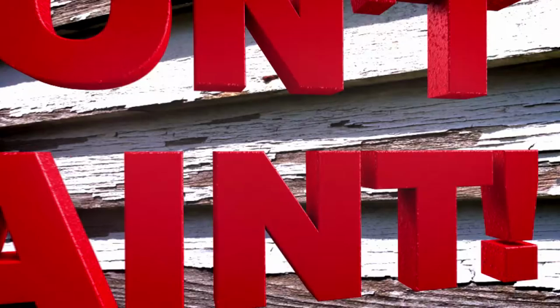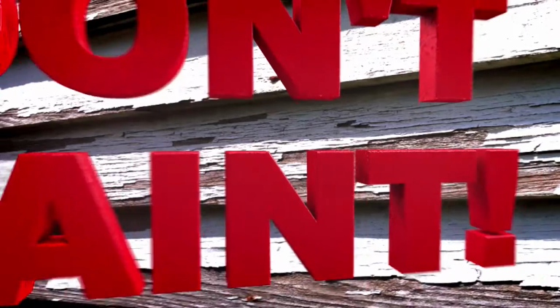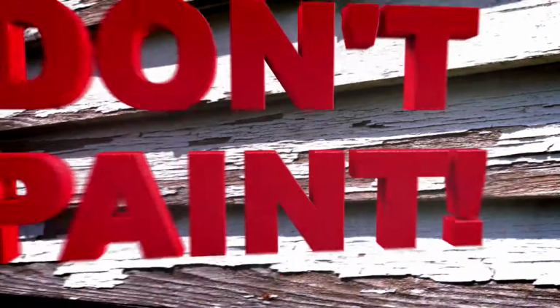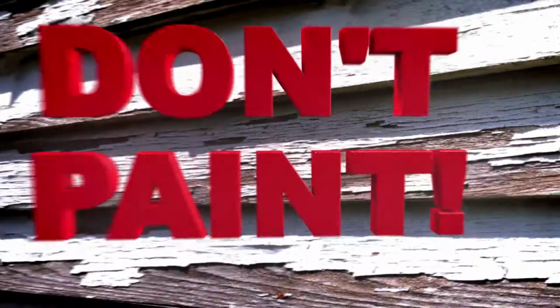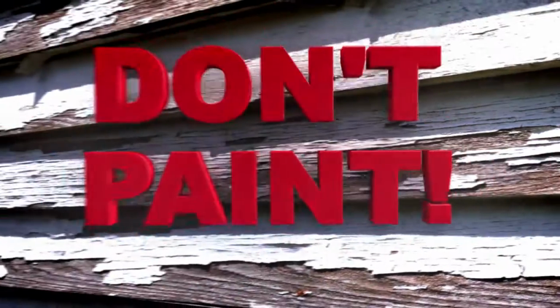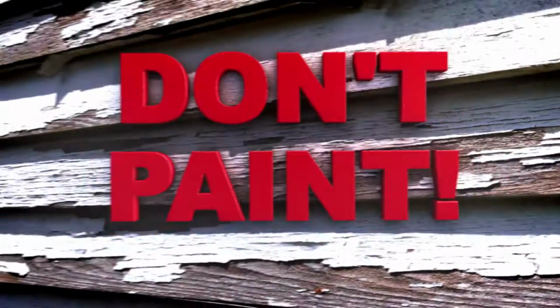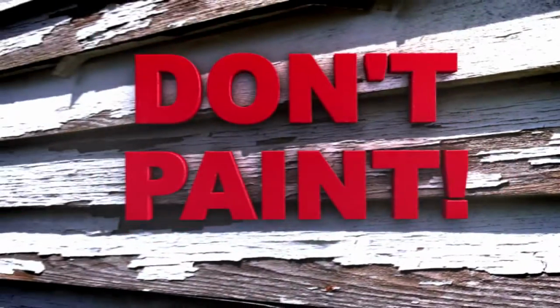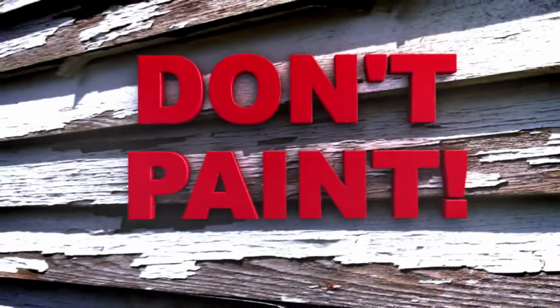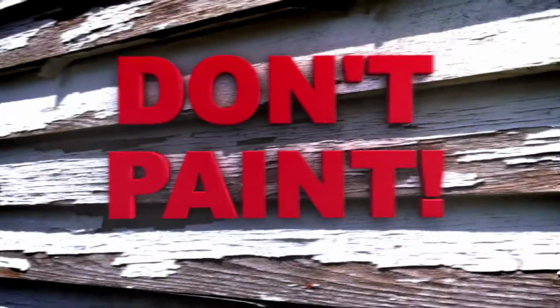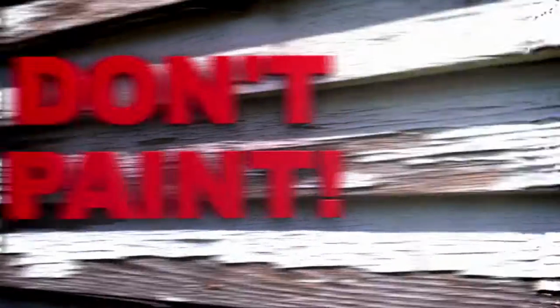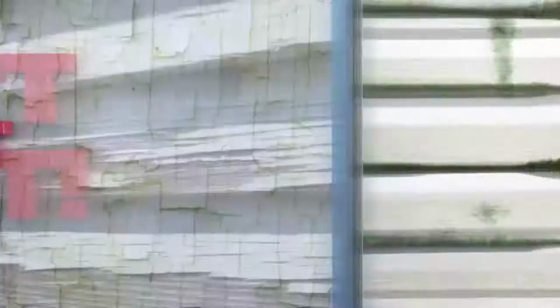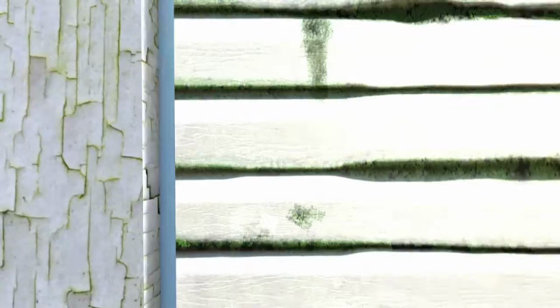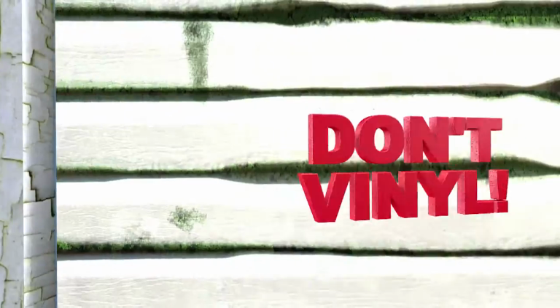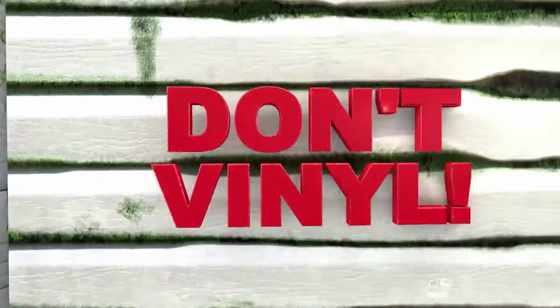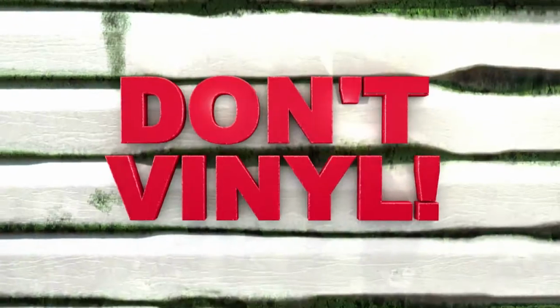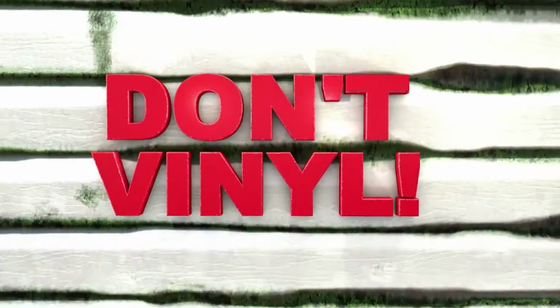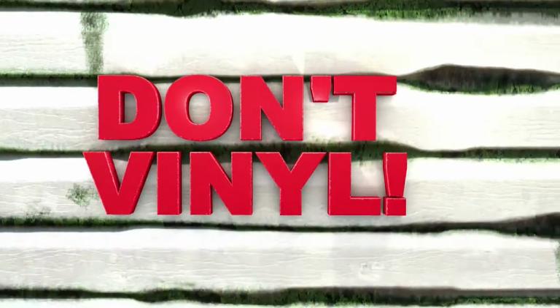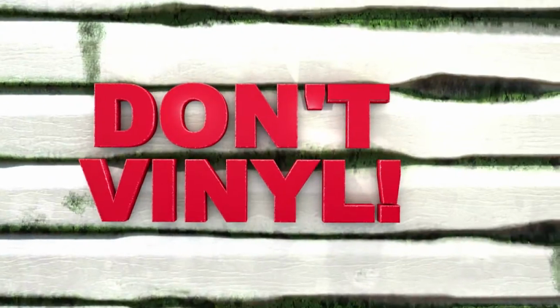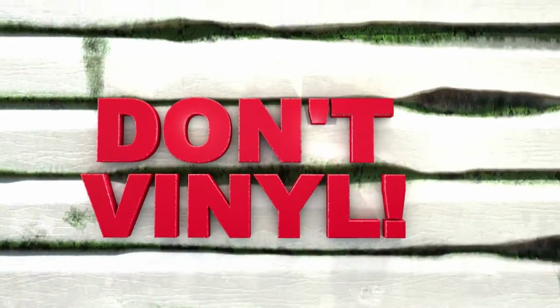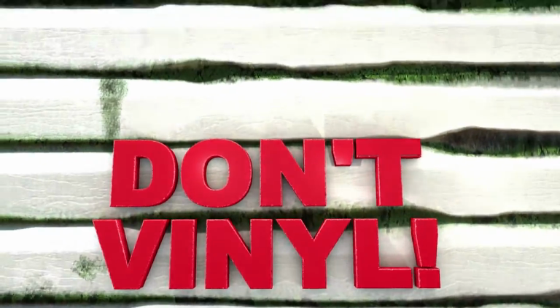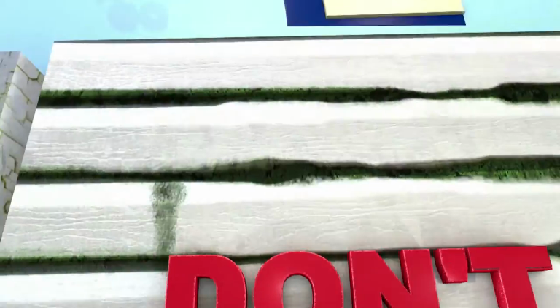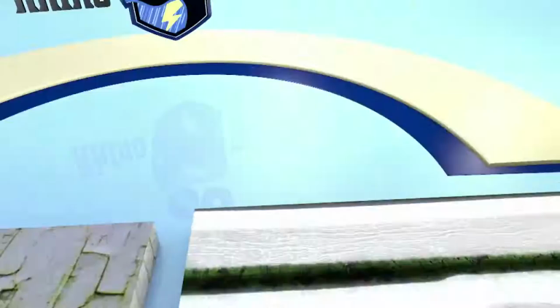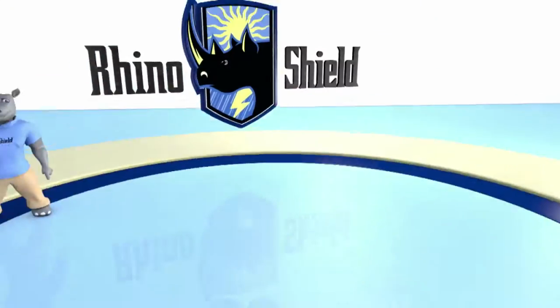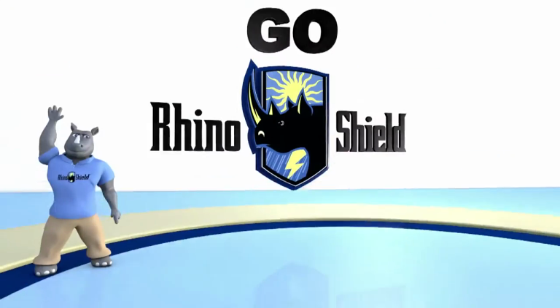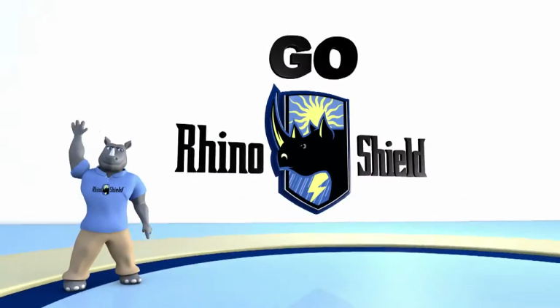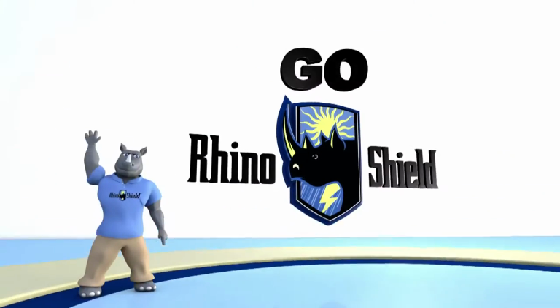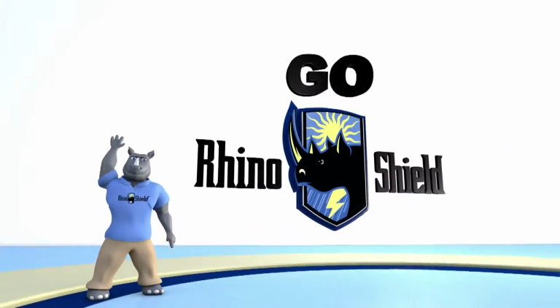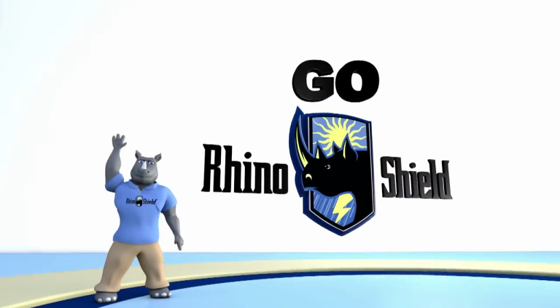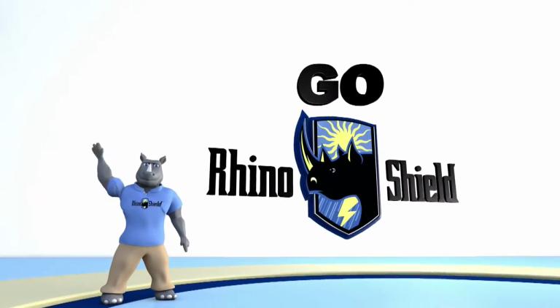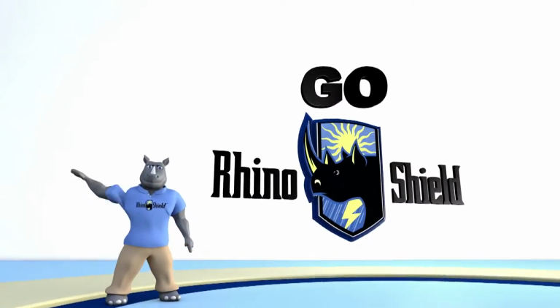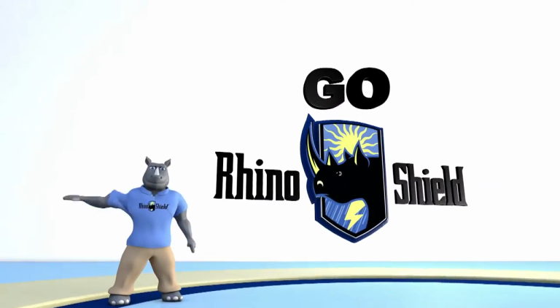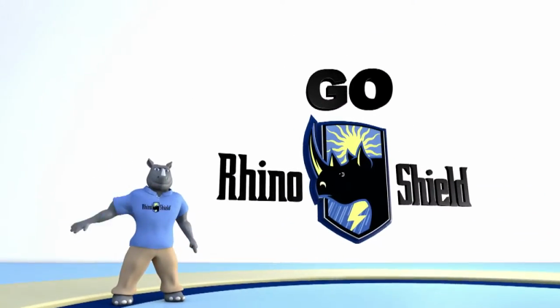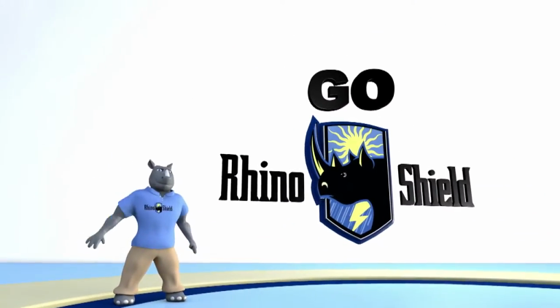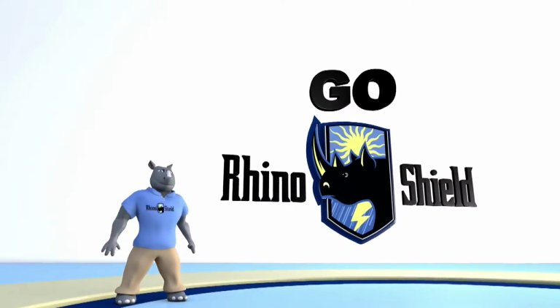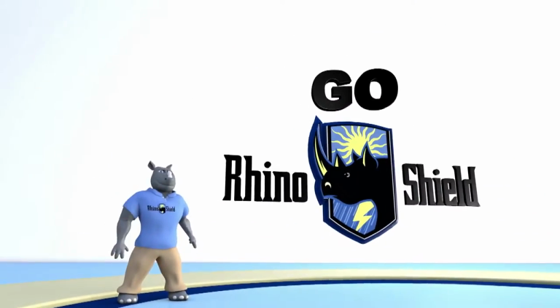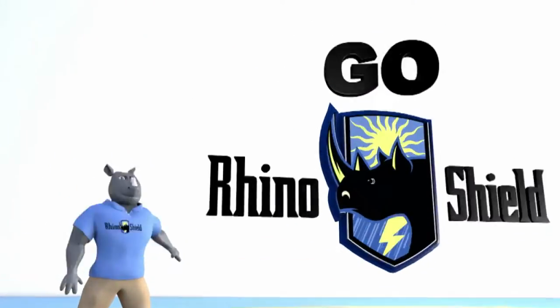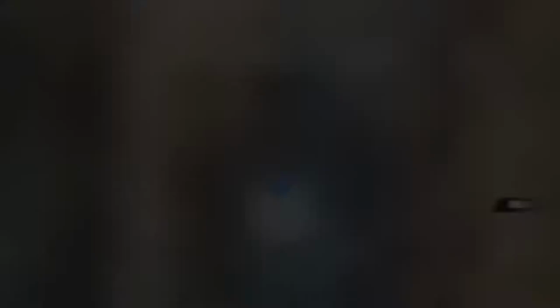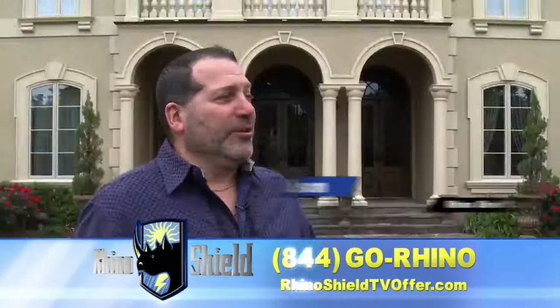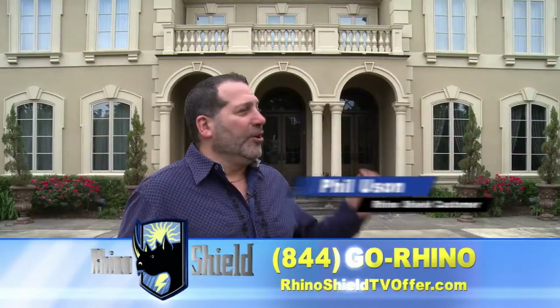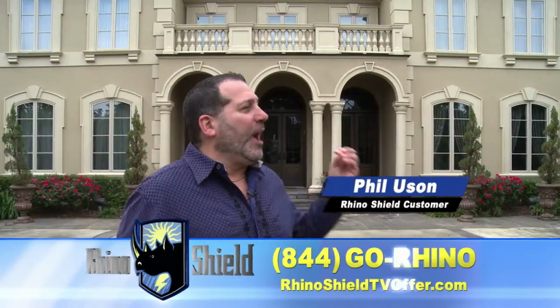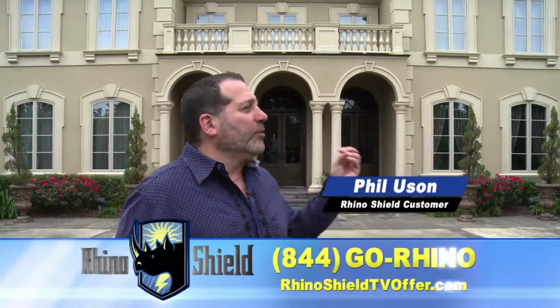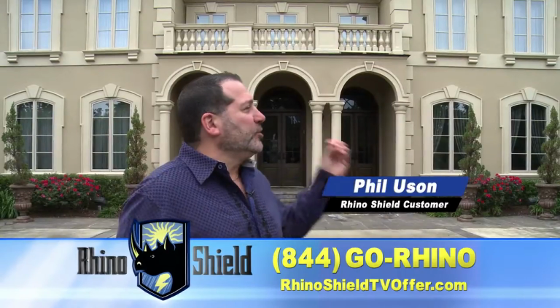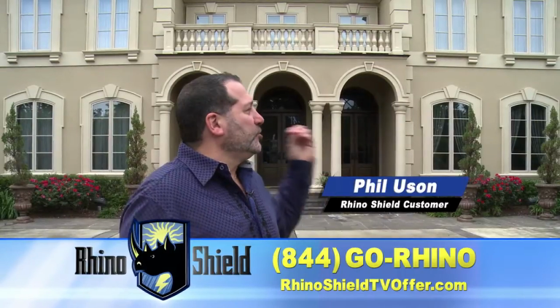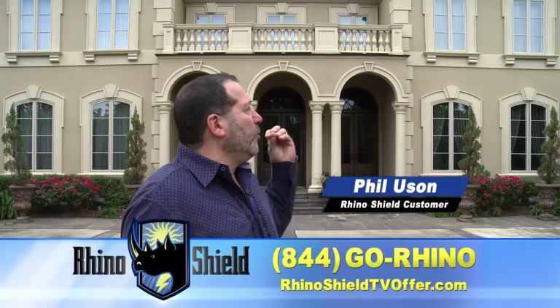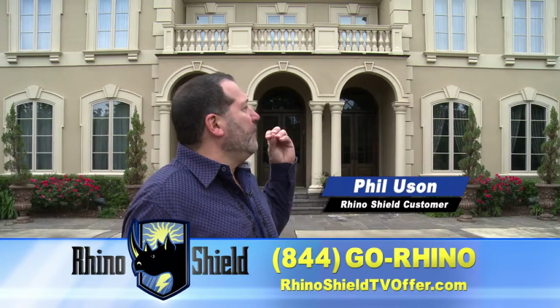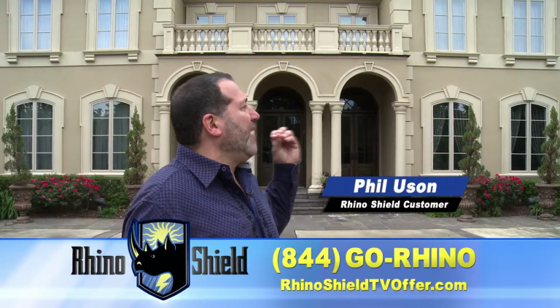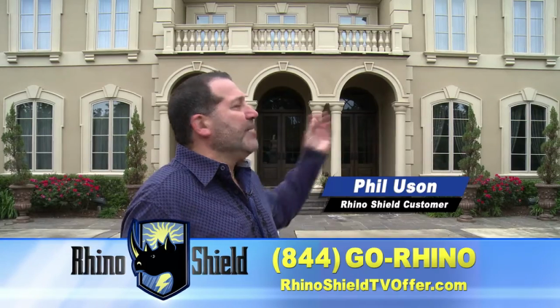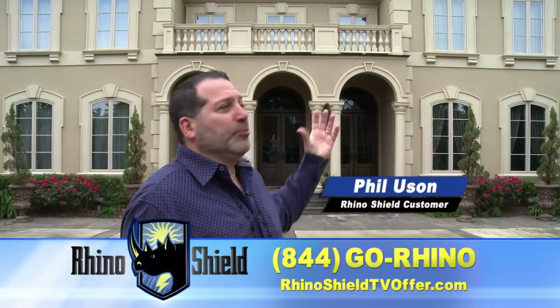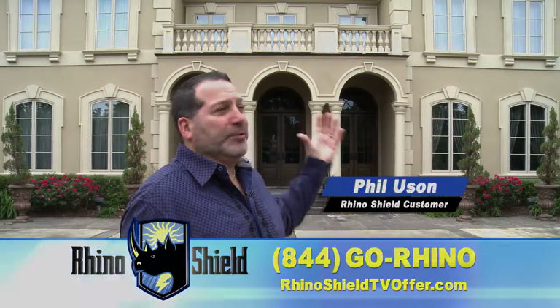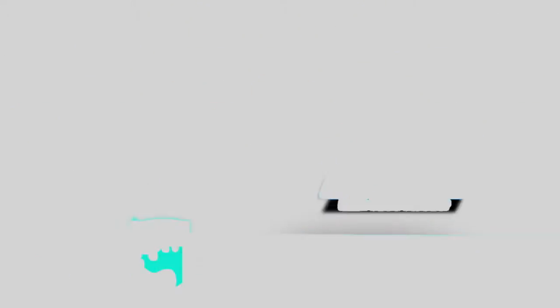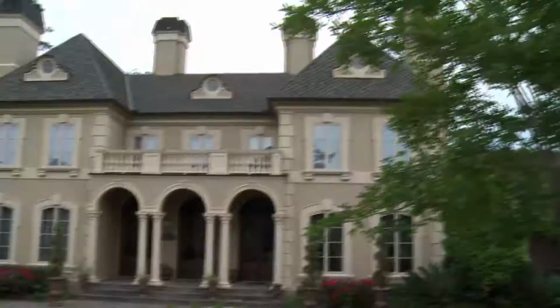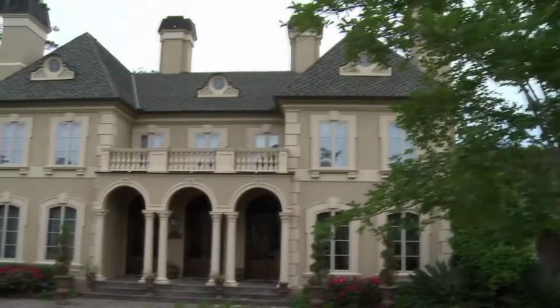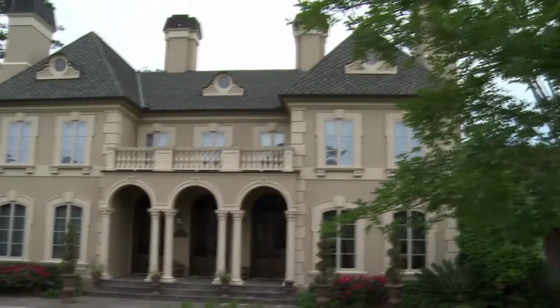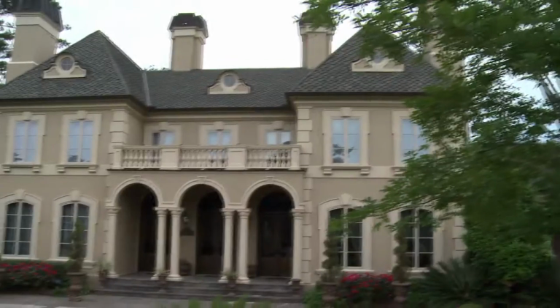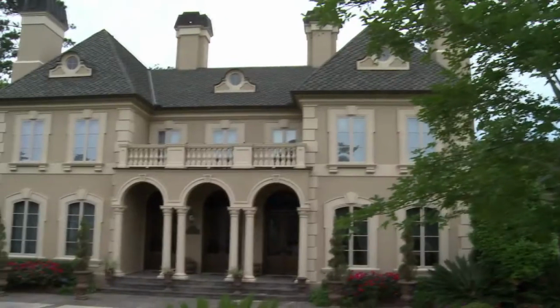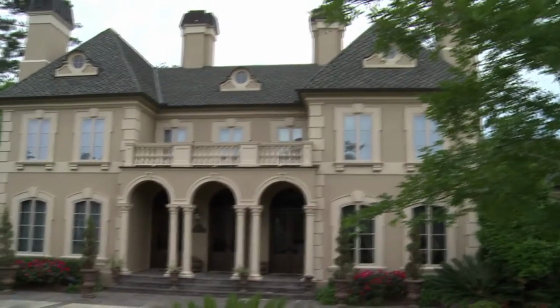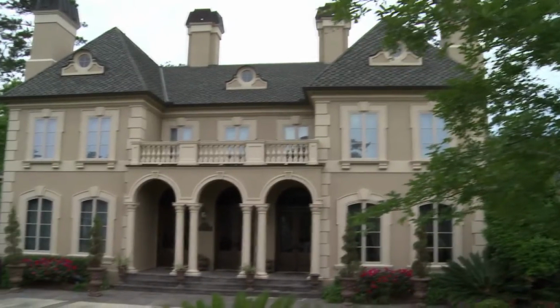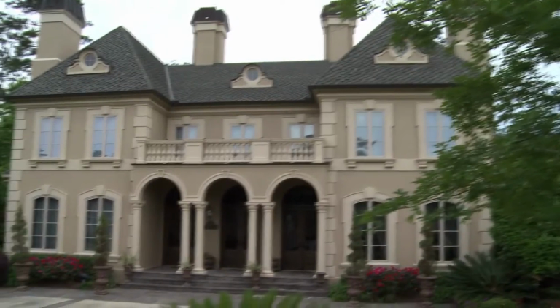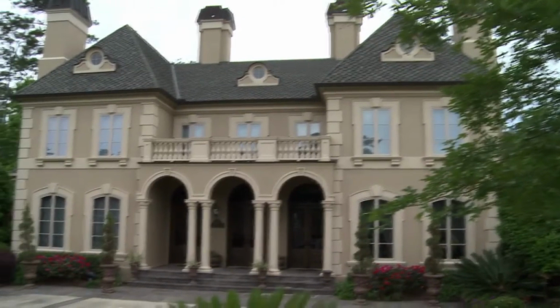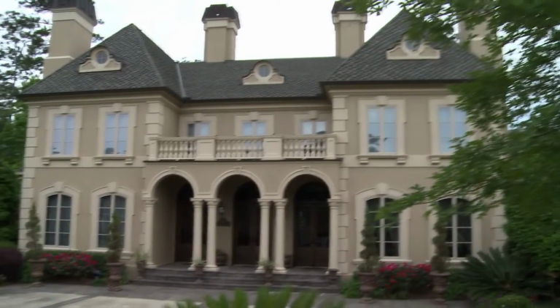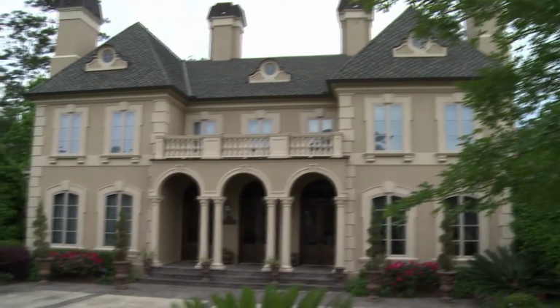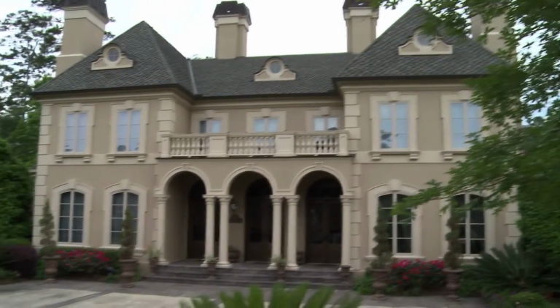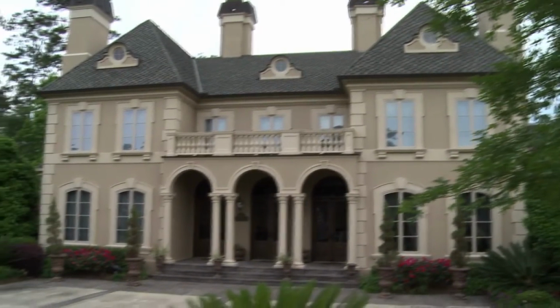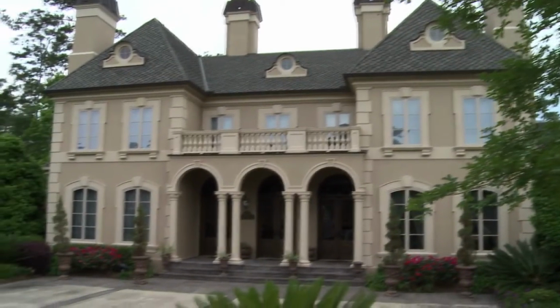Don't hate, don't find out, go RhinoShield! The house is so vibrant compared to how it was before.